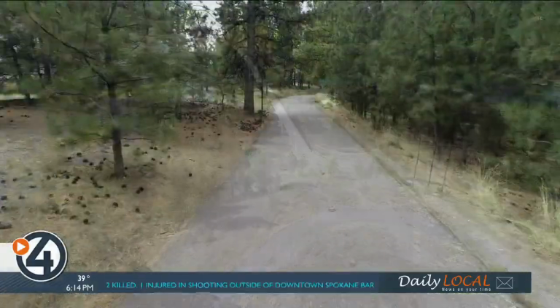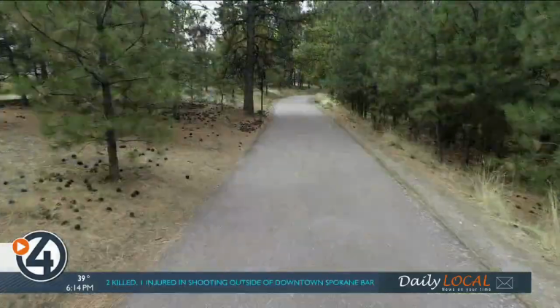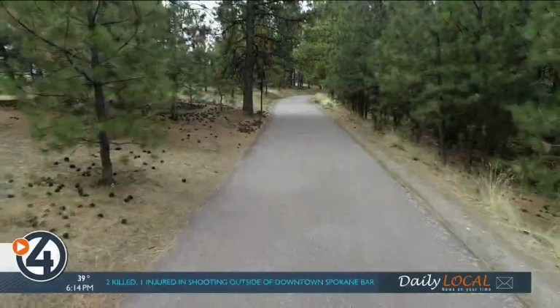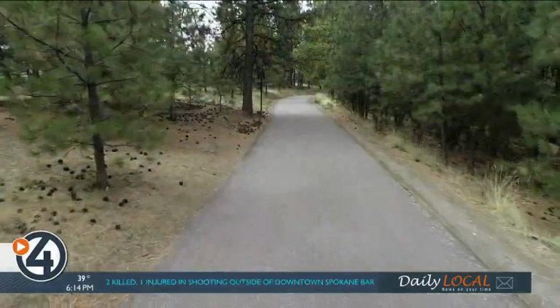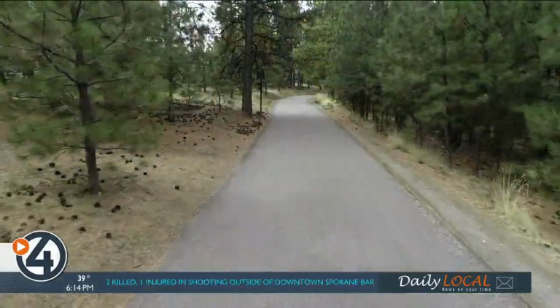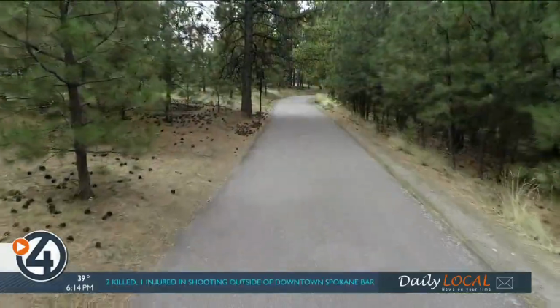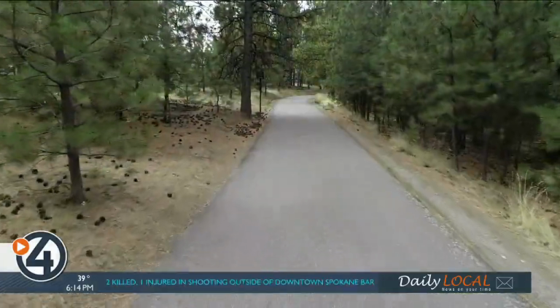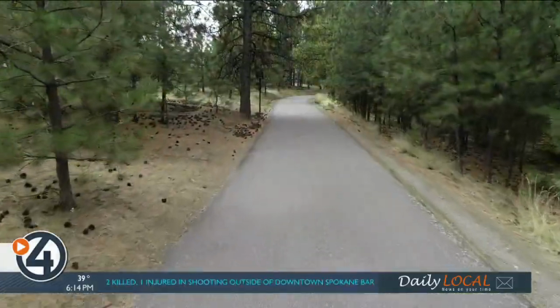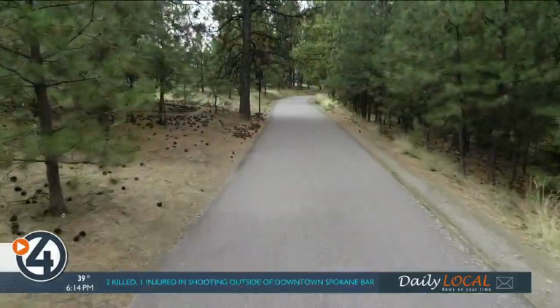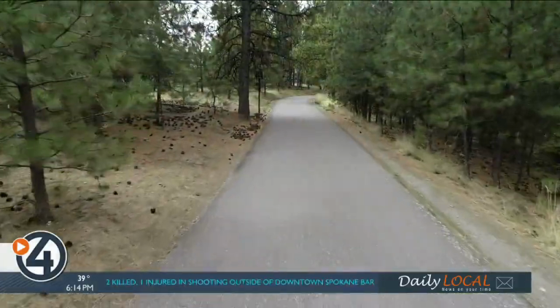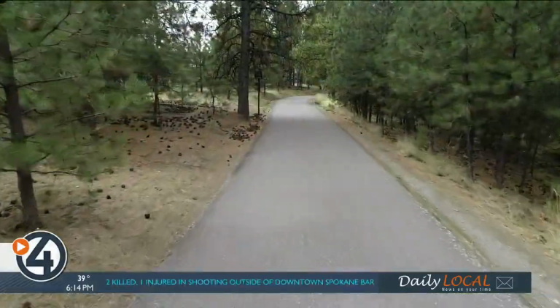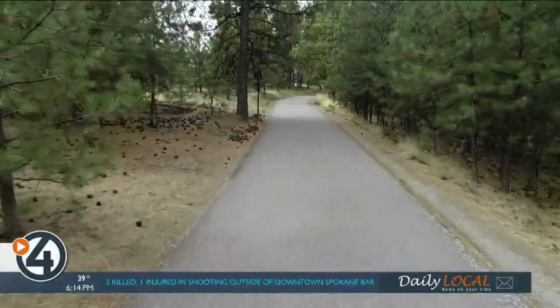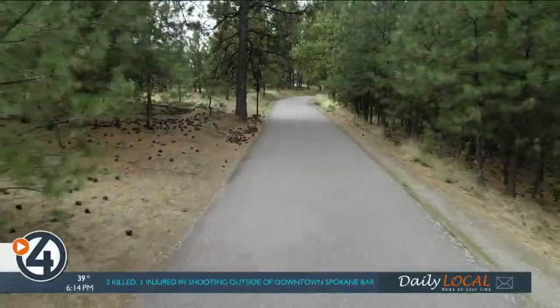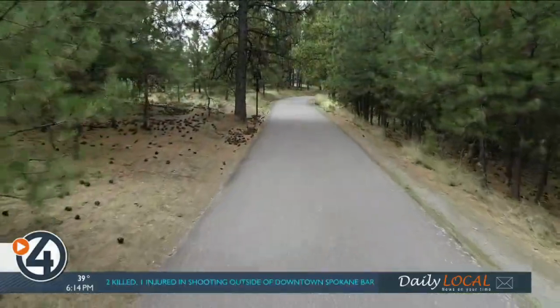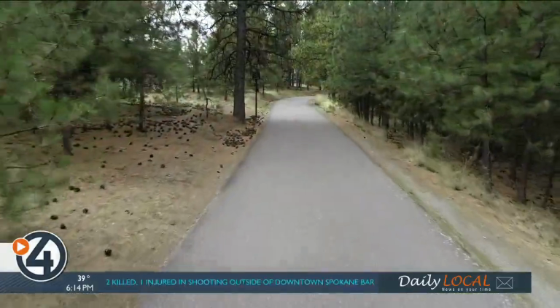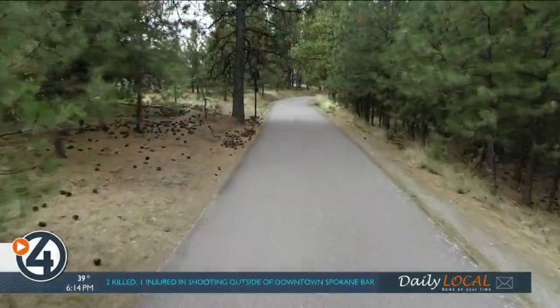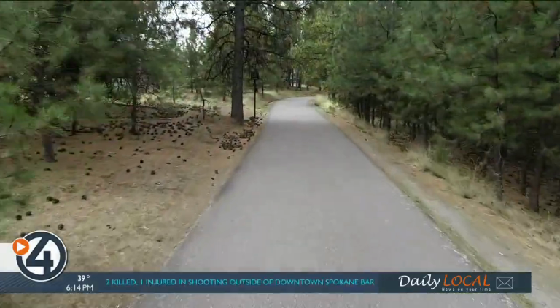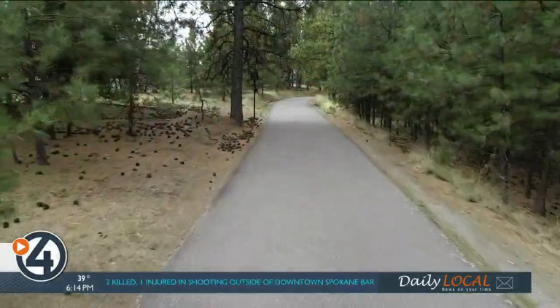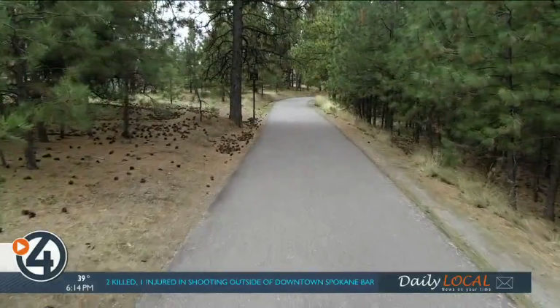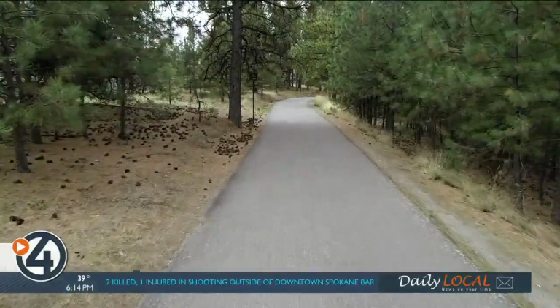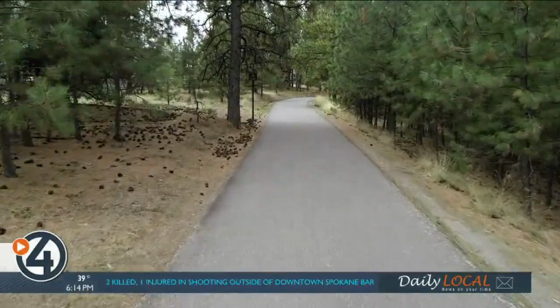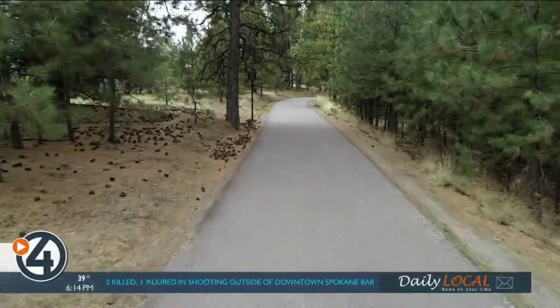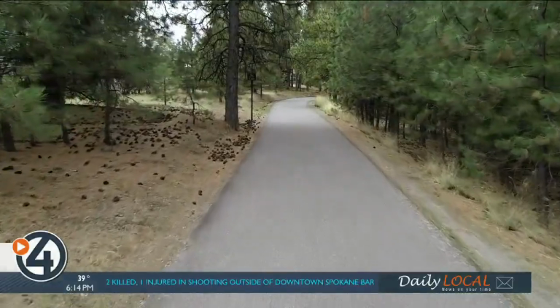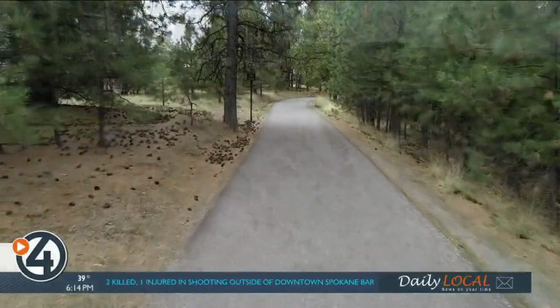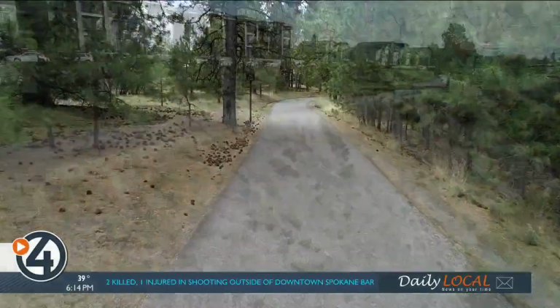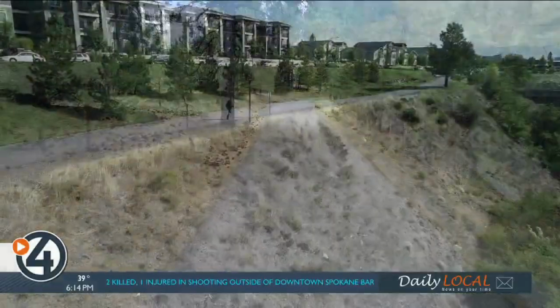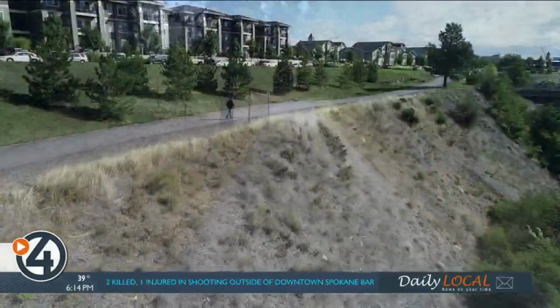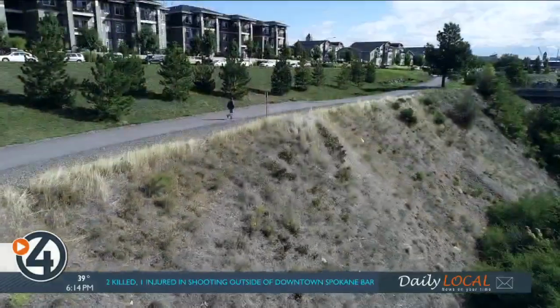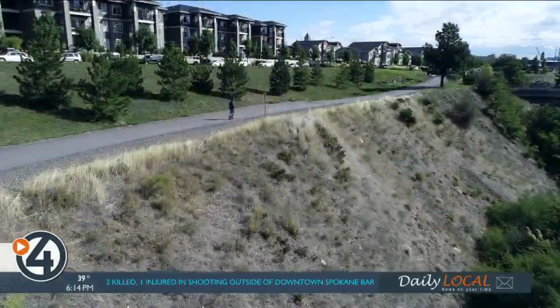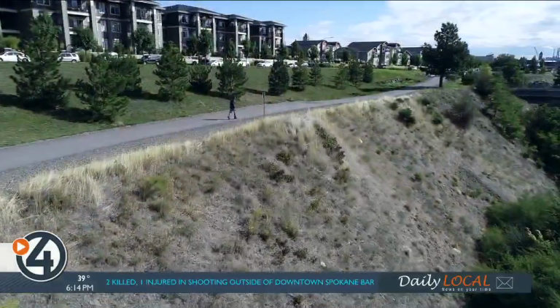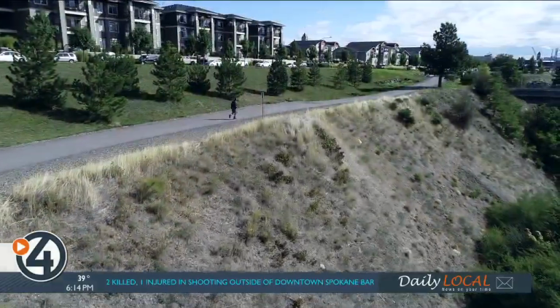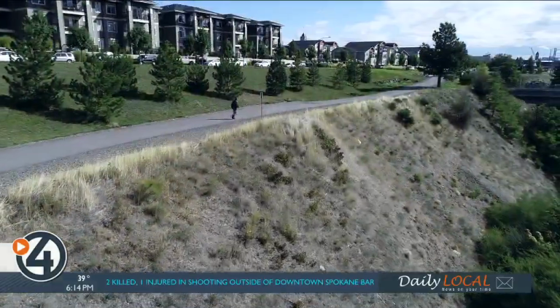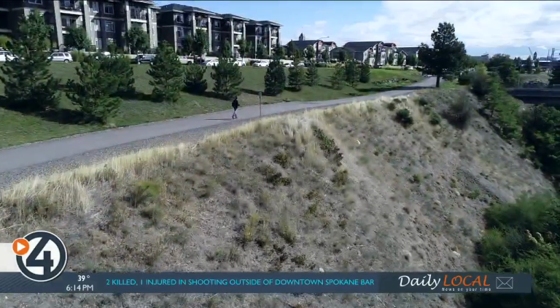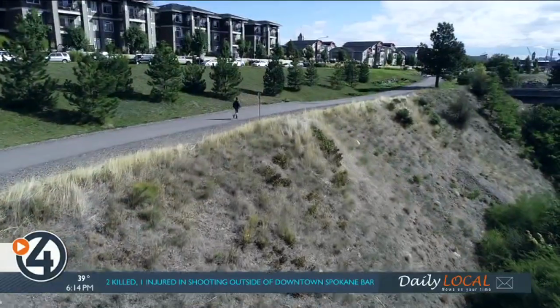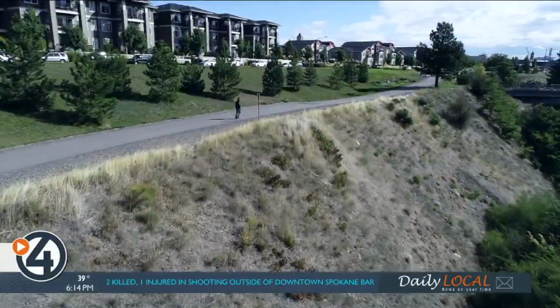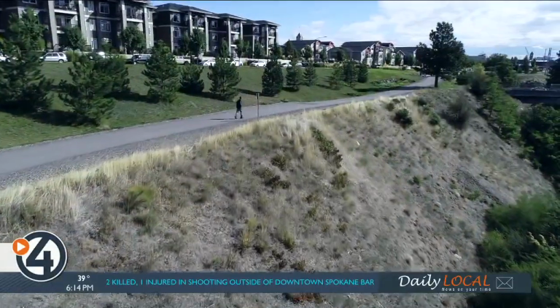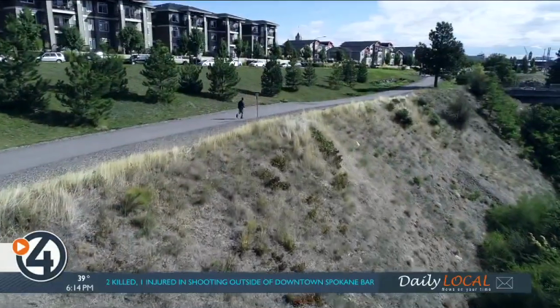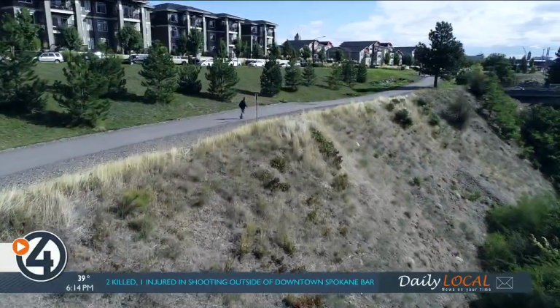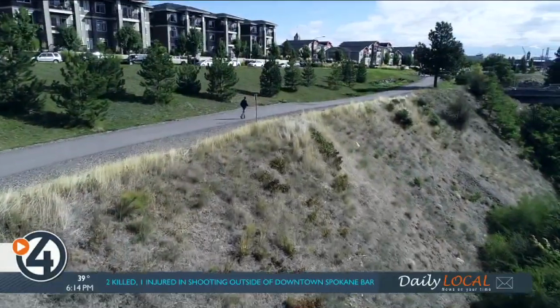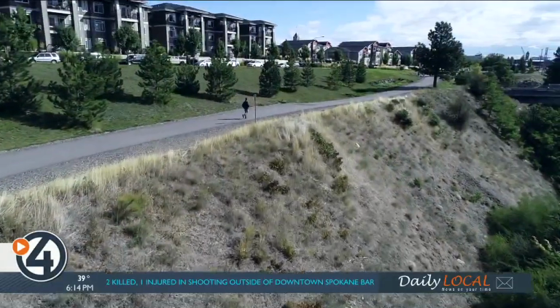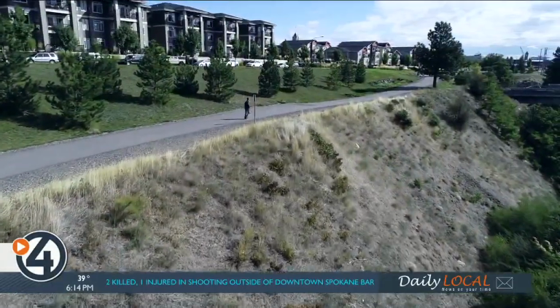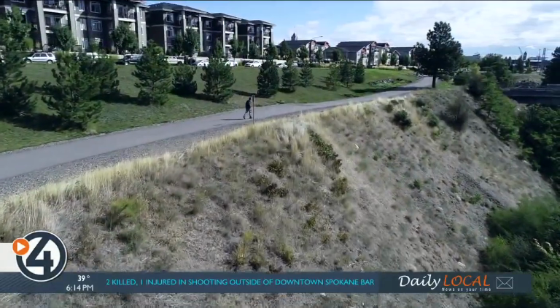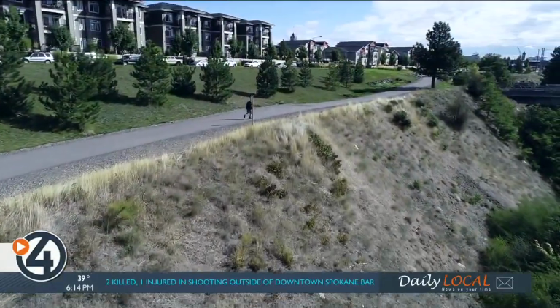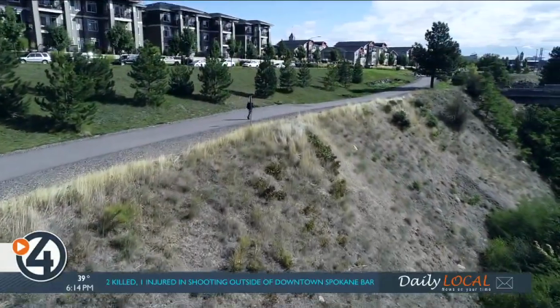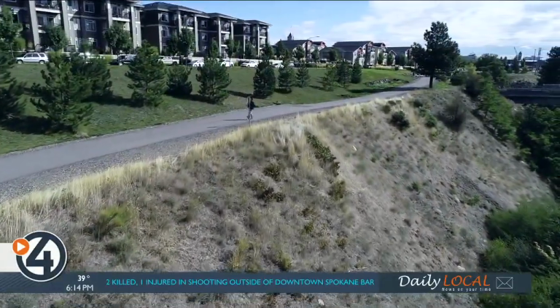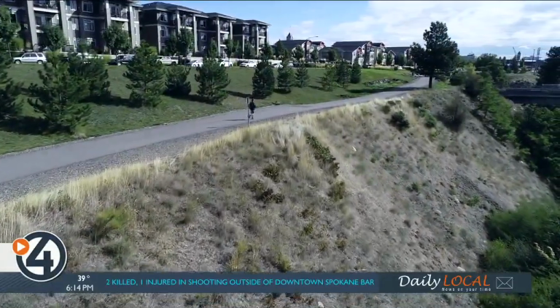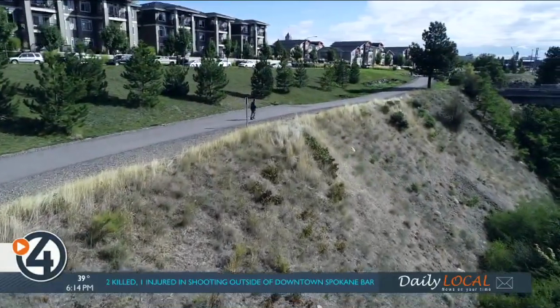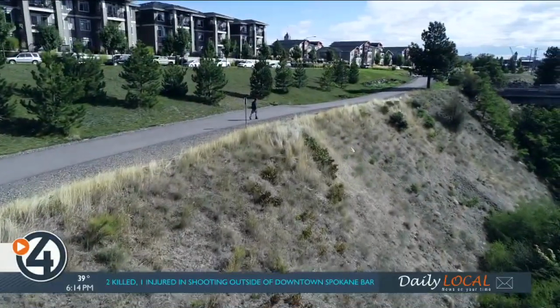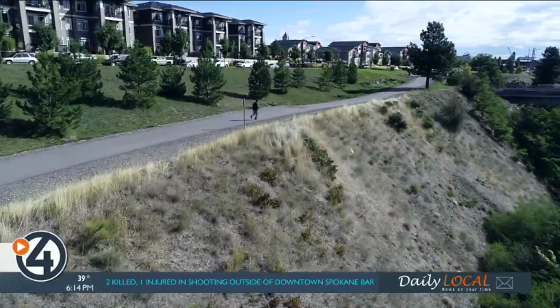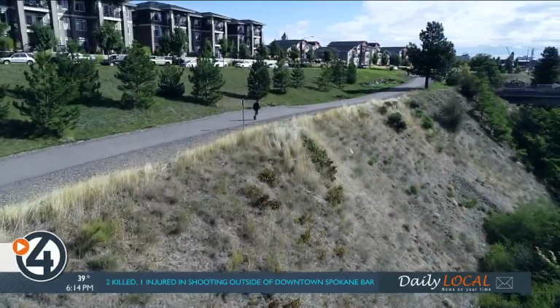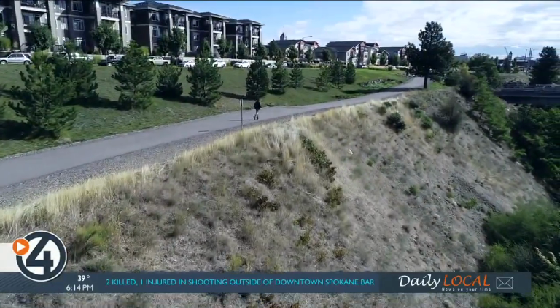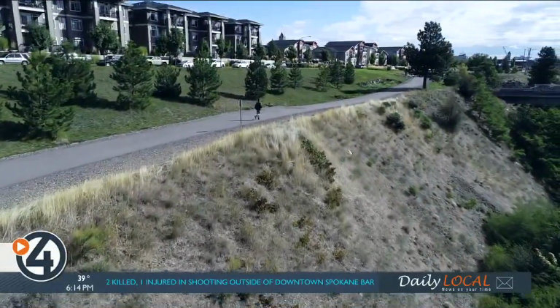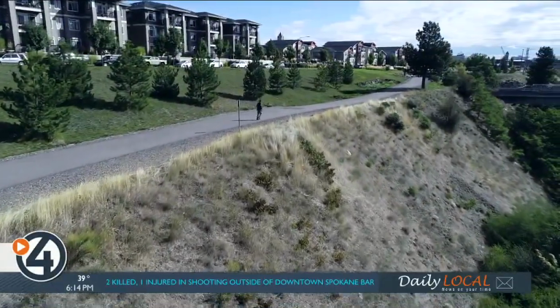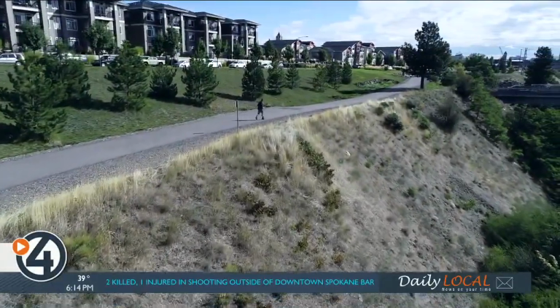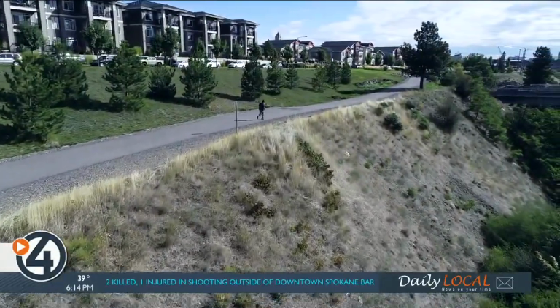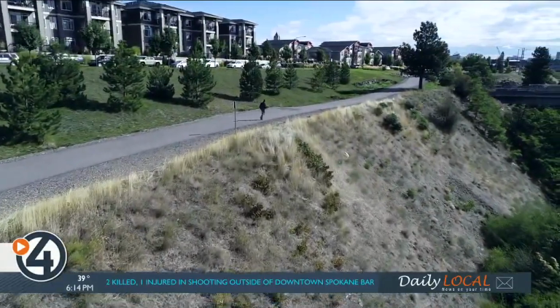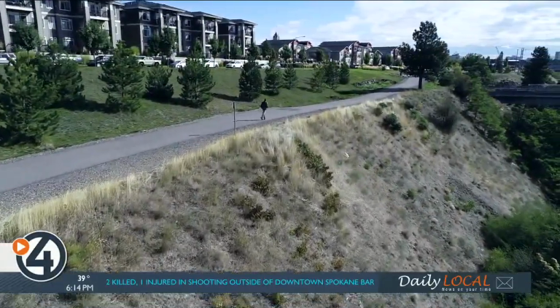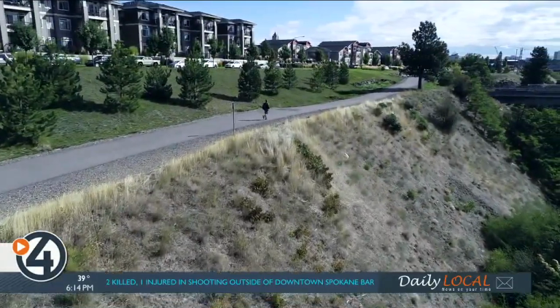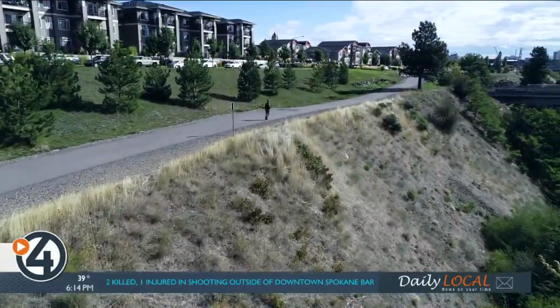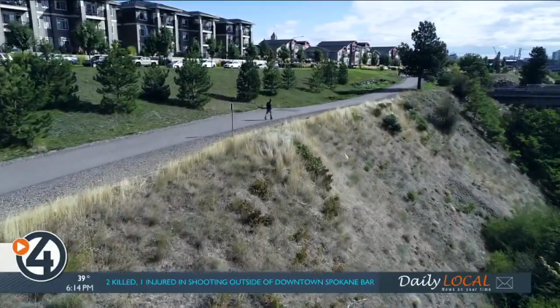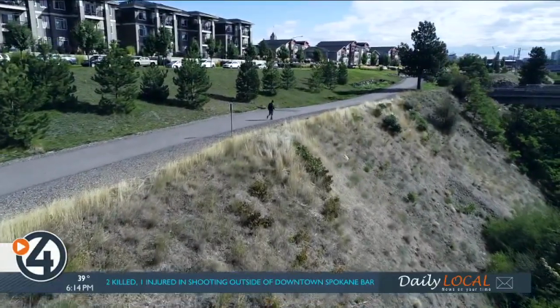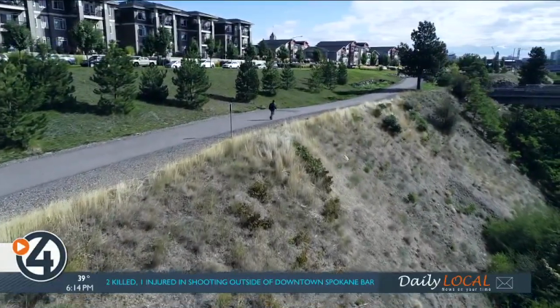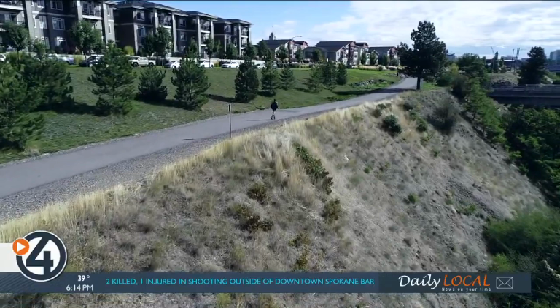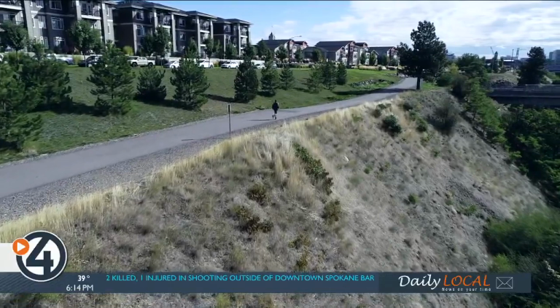Local residents use the trail in different ways. It's also really becoming an important way to commute to and from work and get folks out of vehicles.